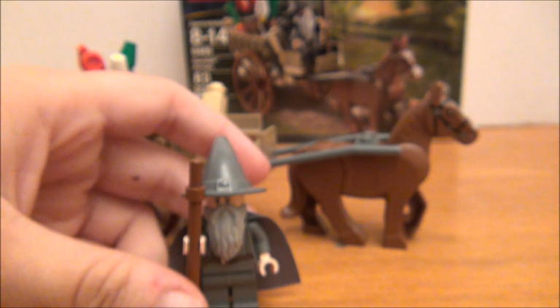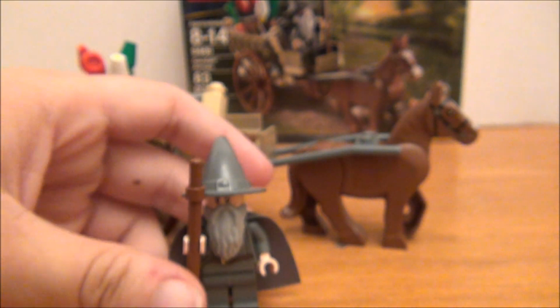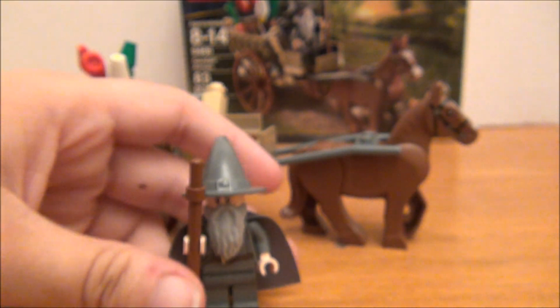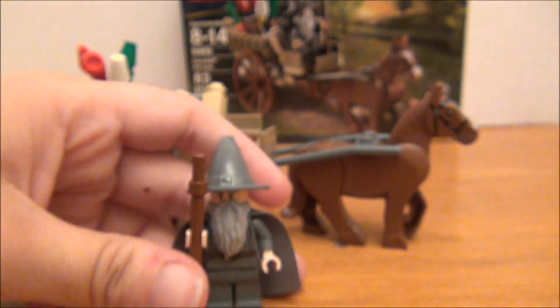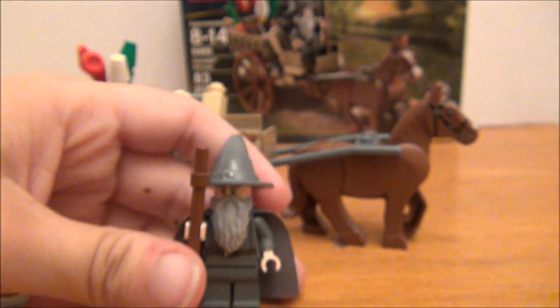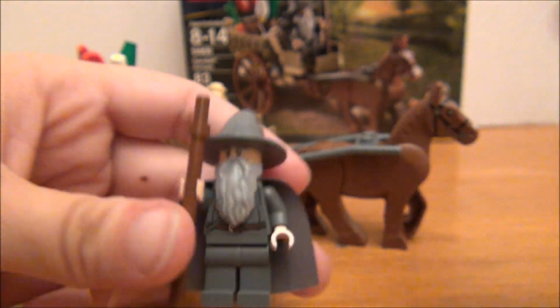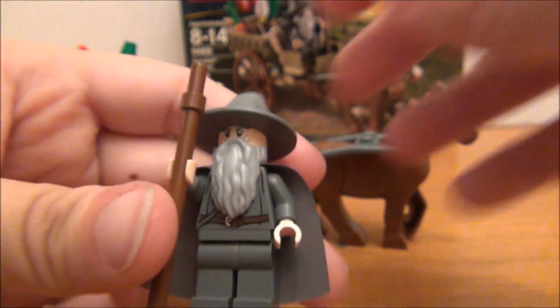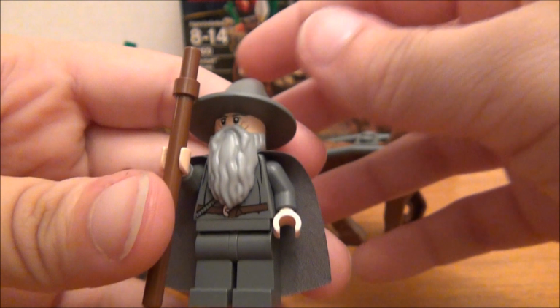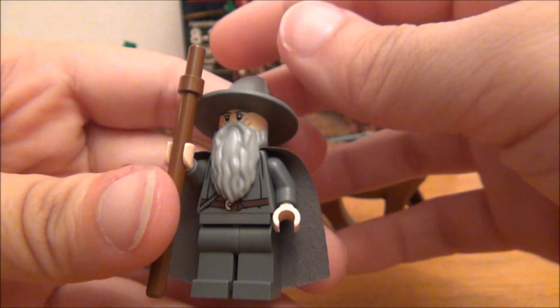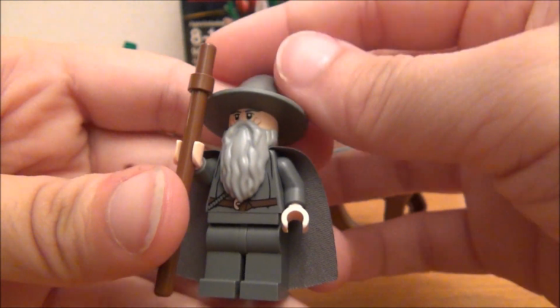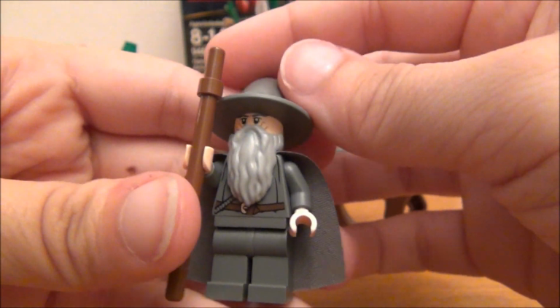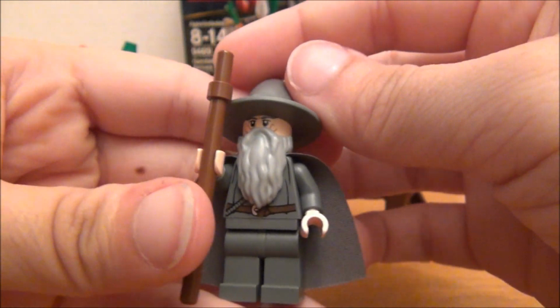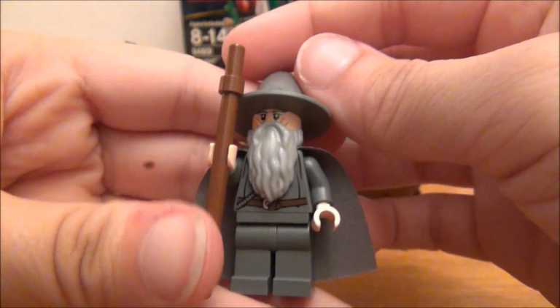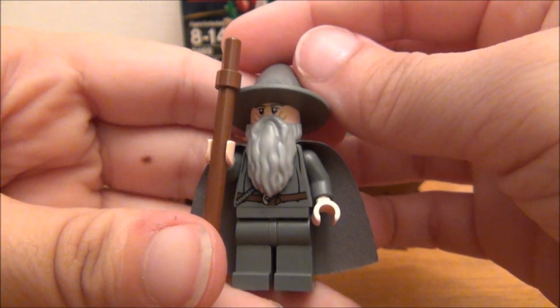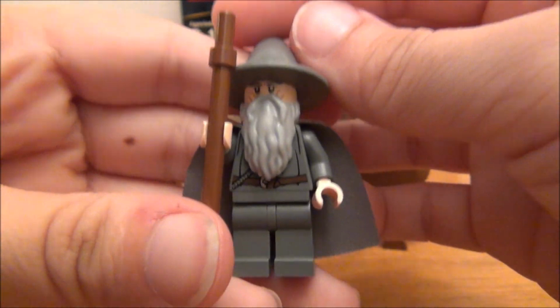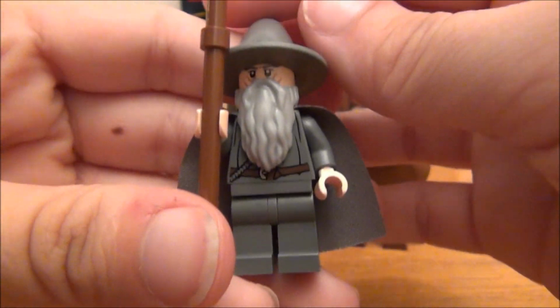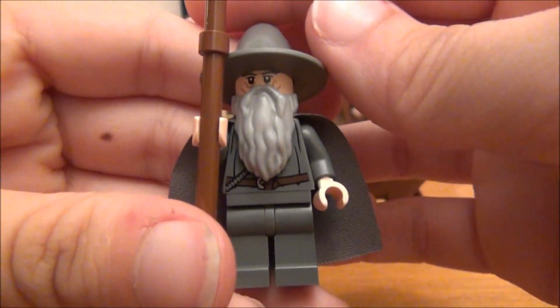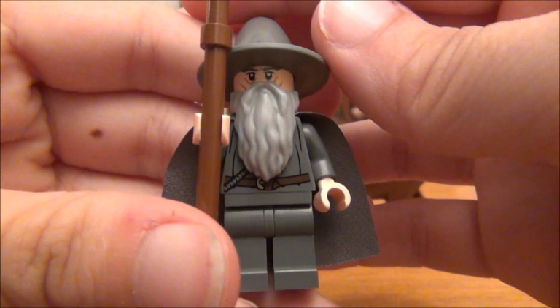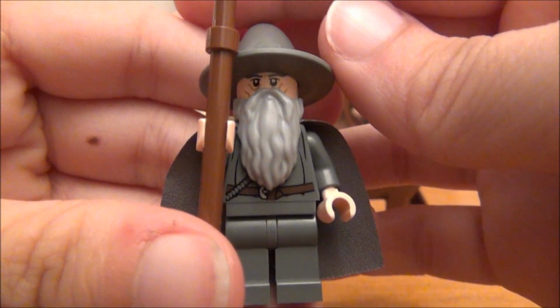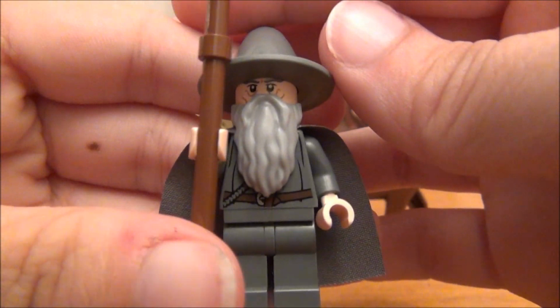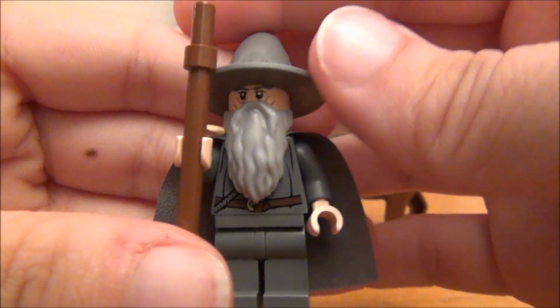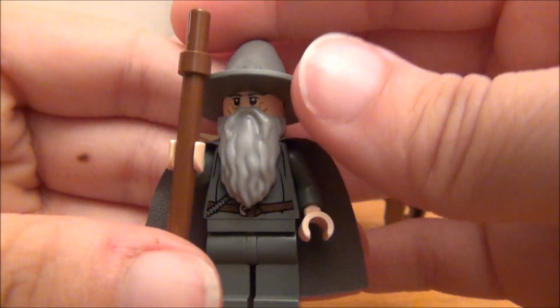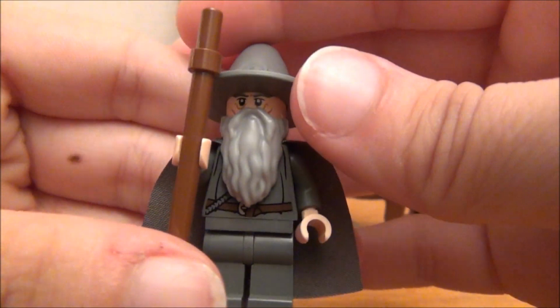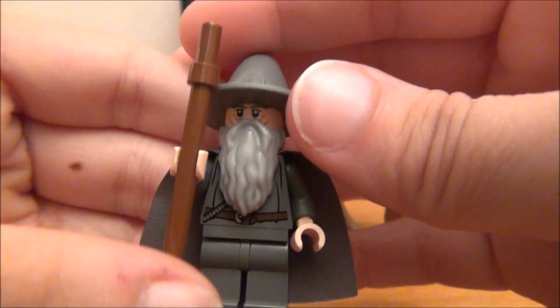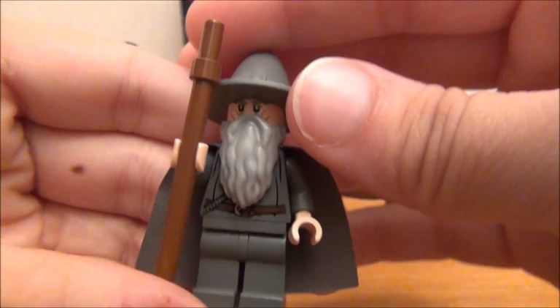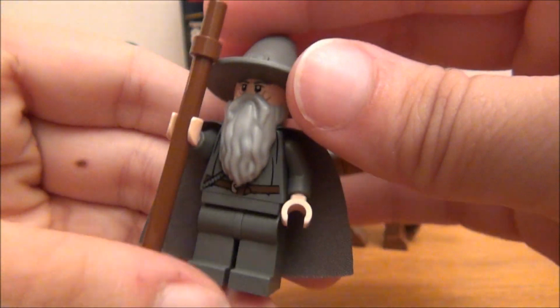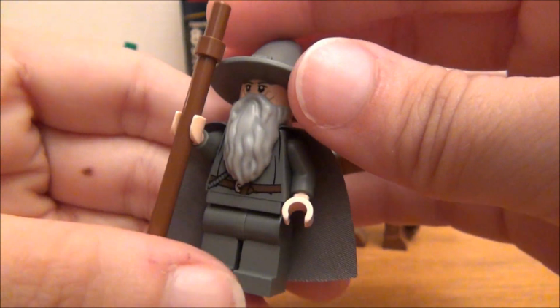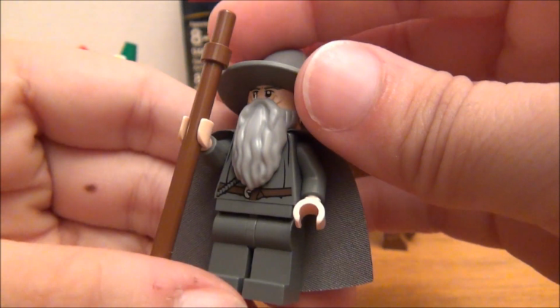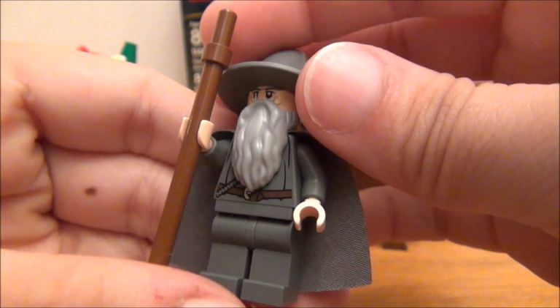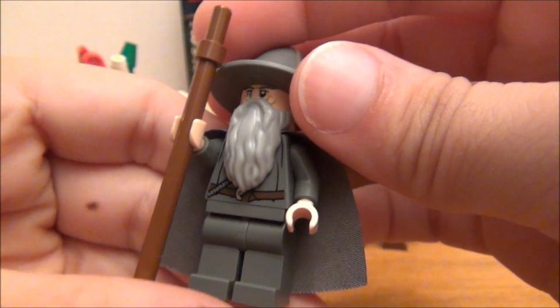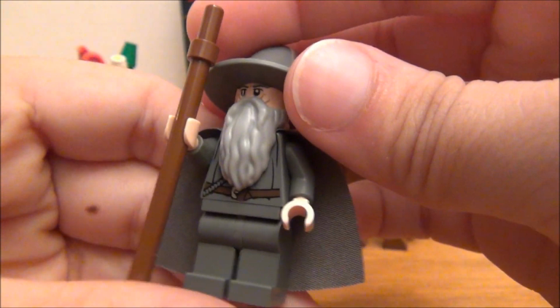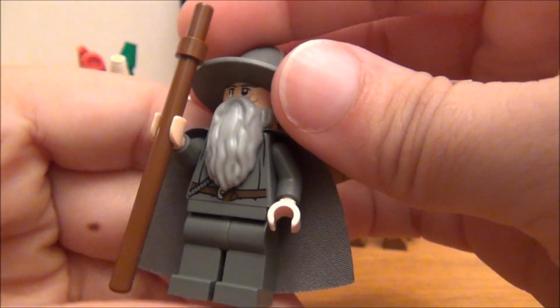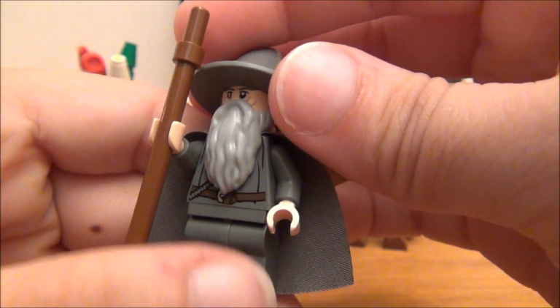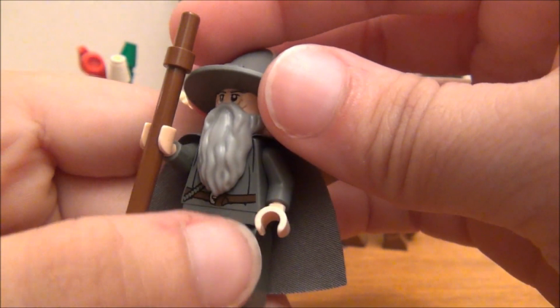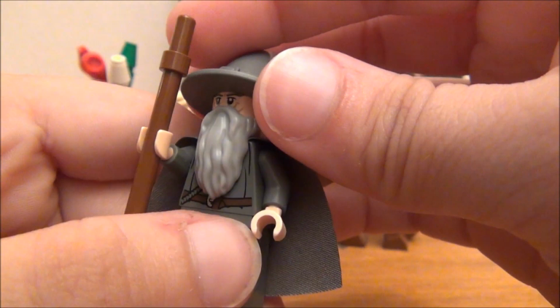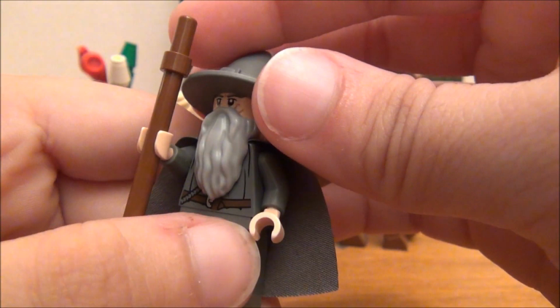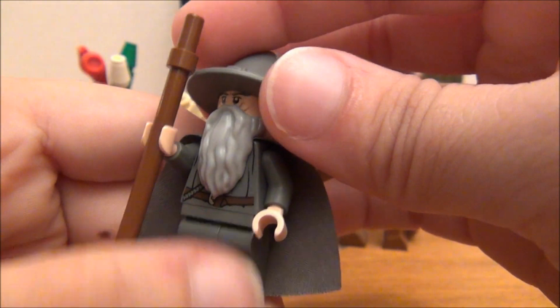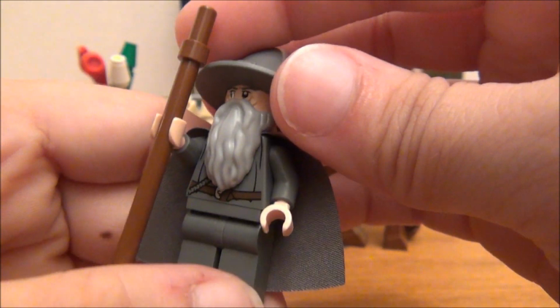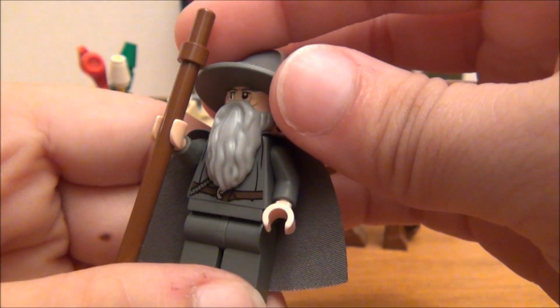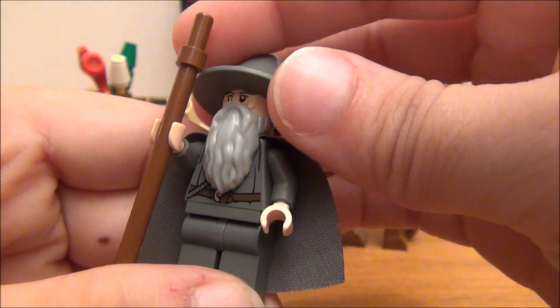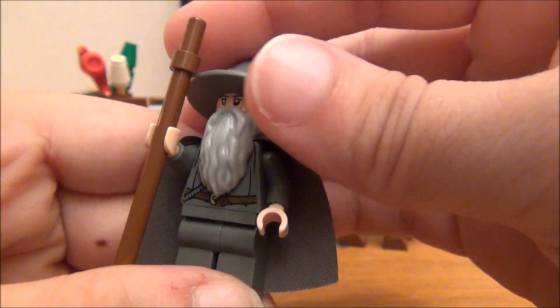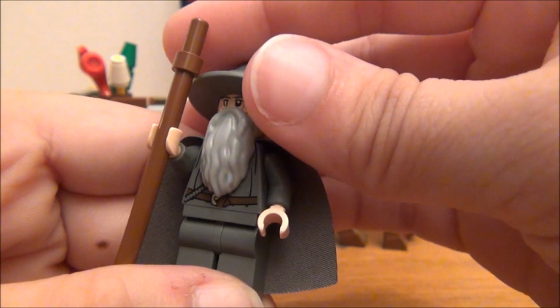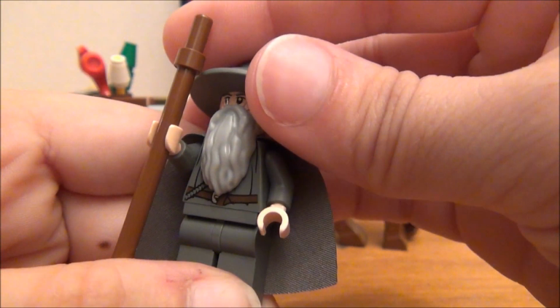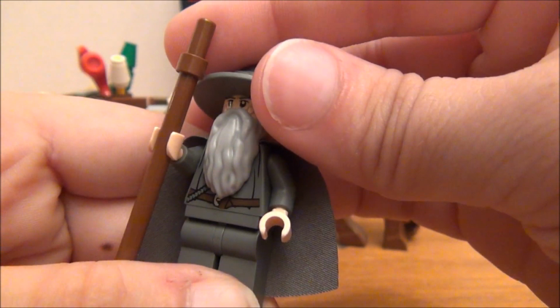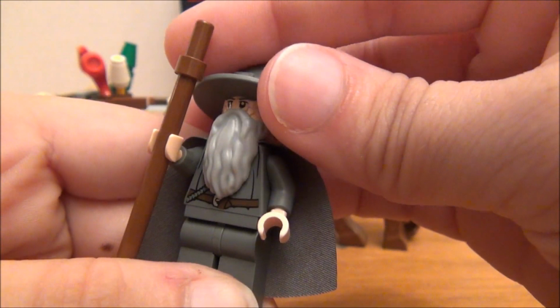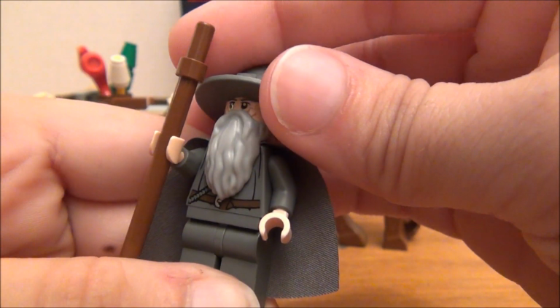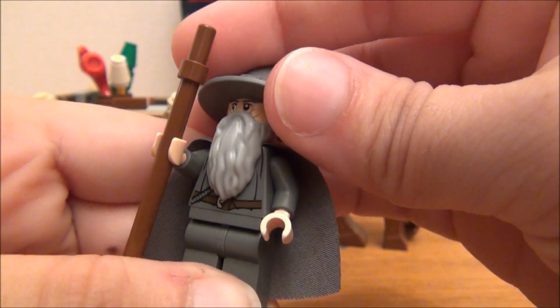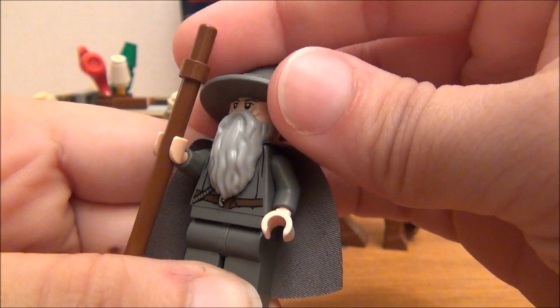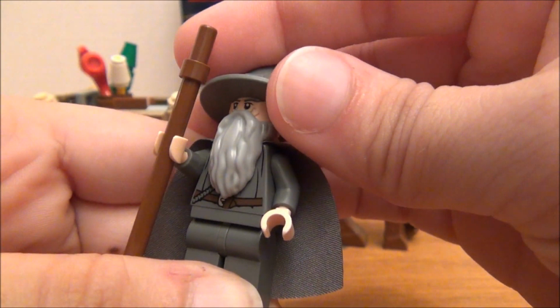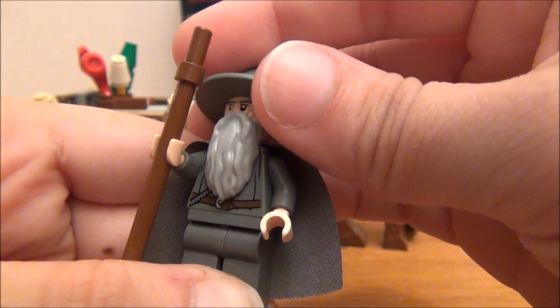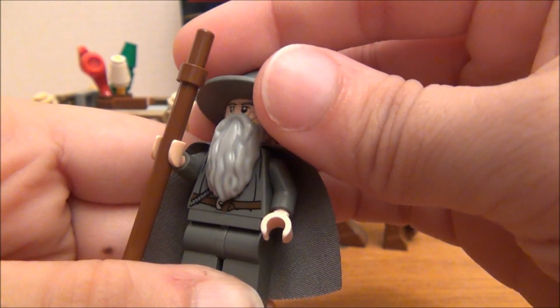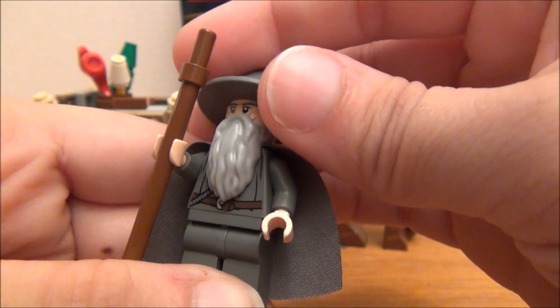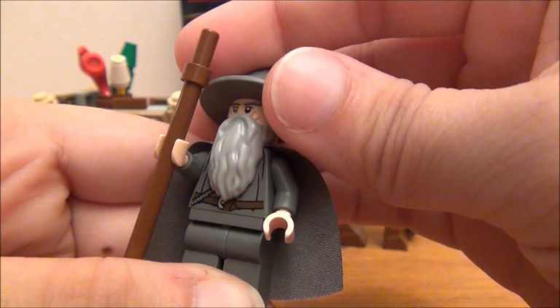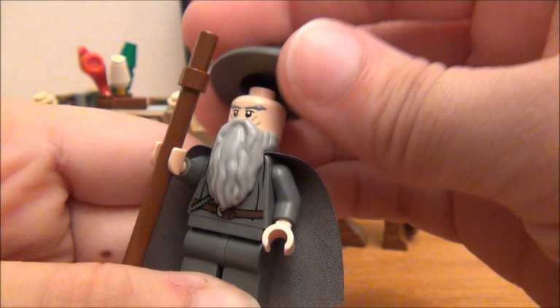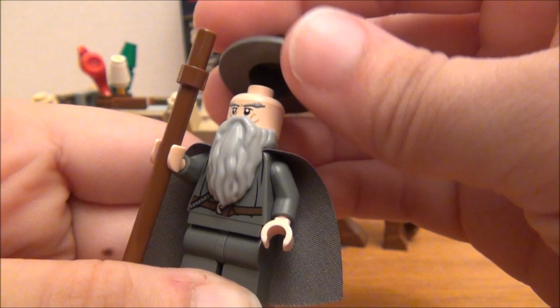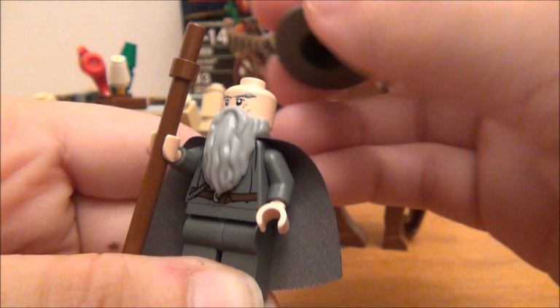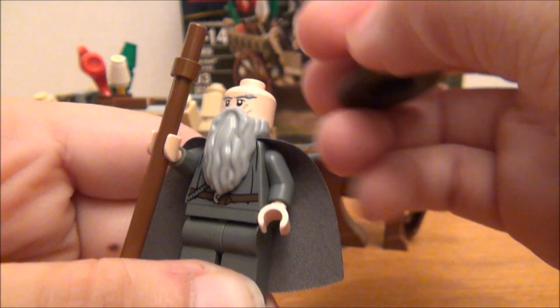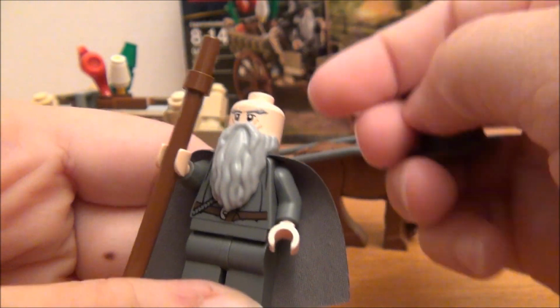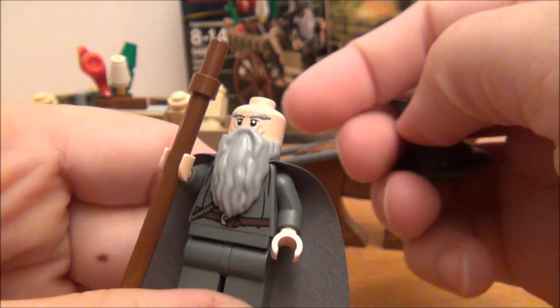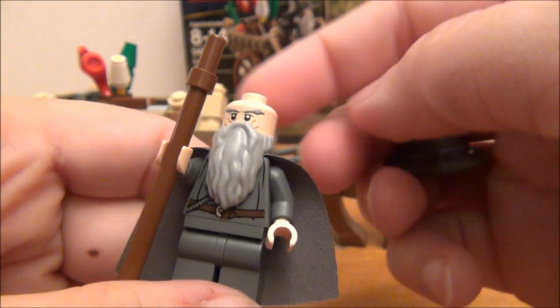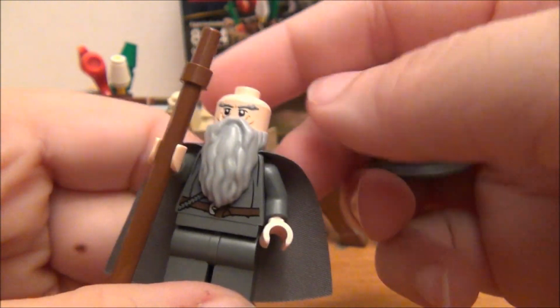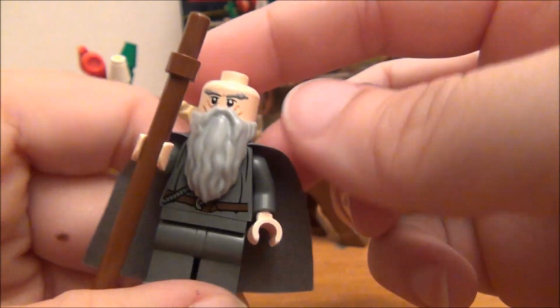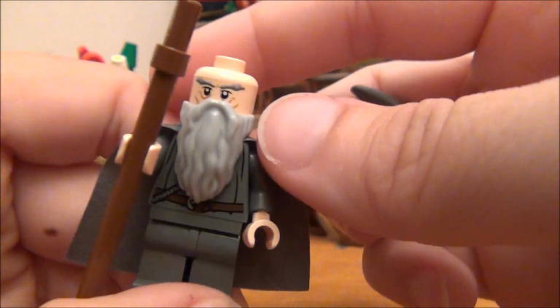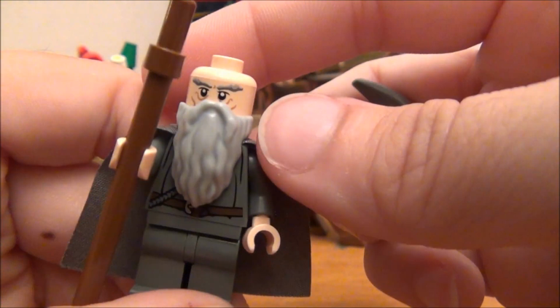And here is Gandalf the Grey. He is one of the few figures in this theme that does not have a second face.